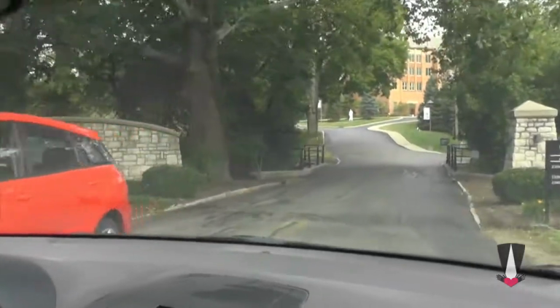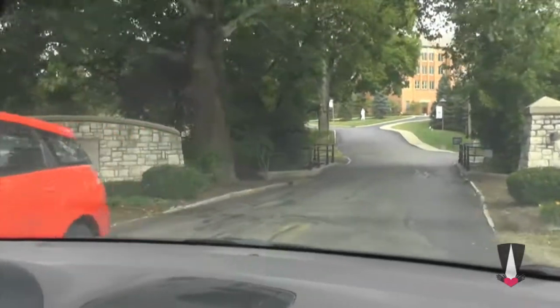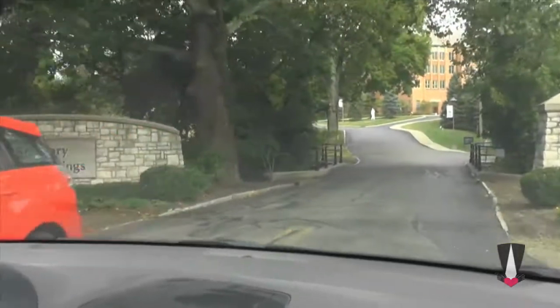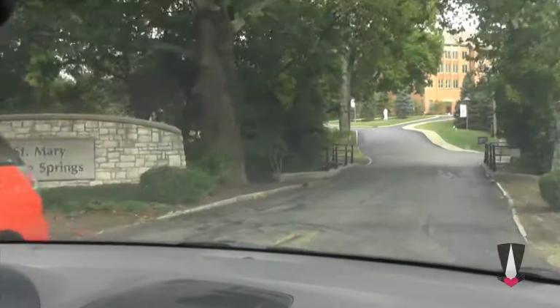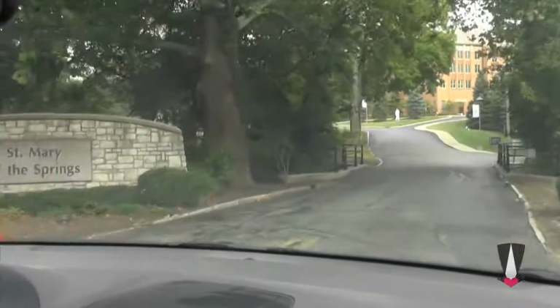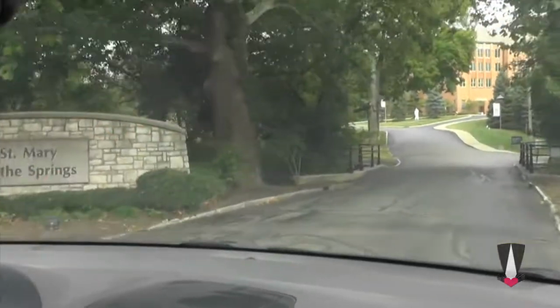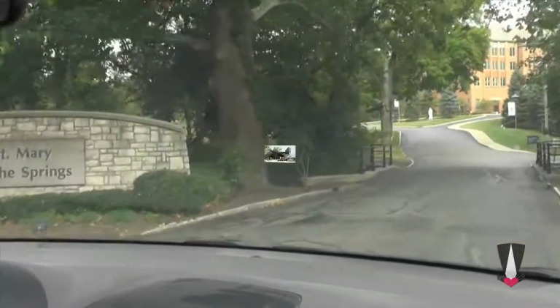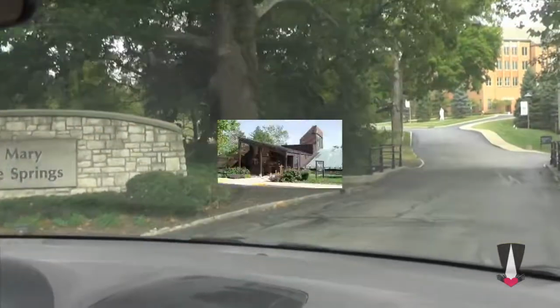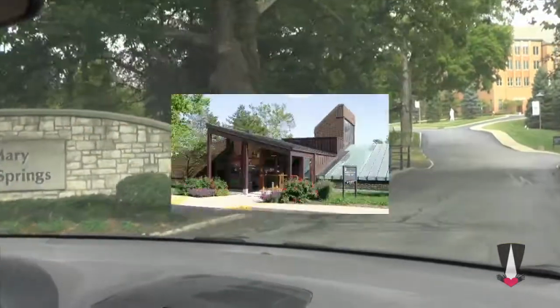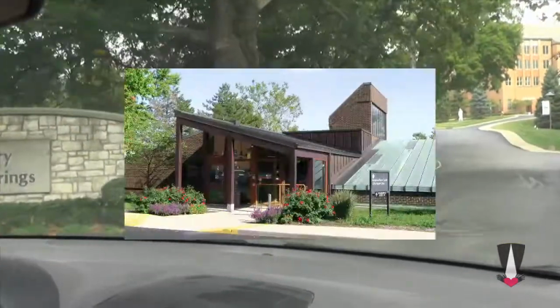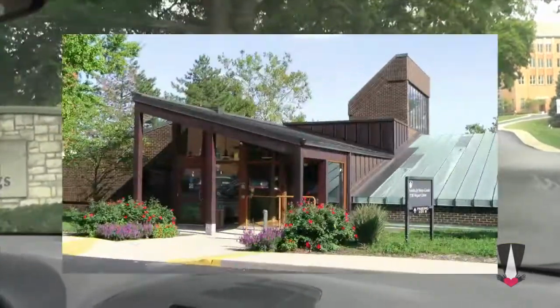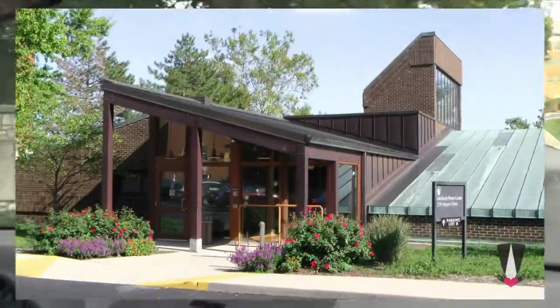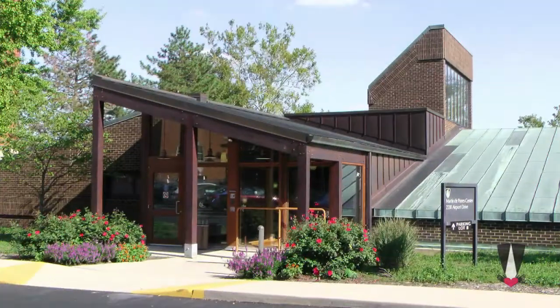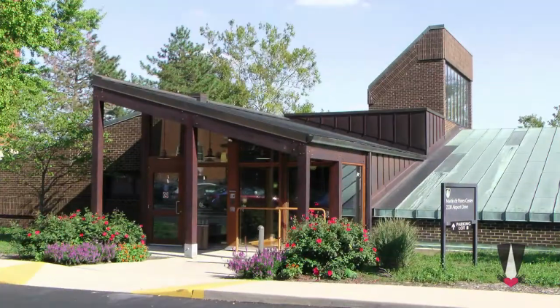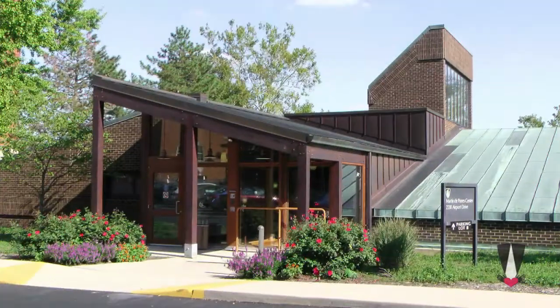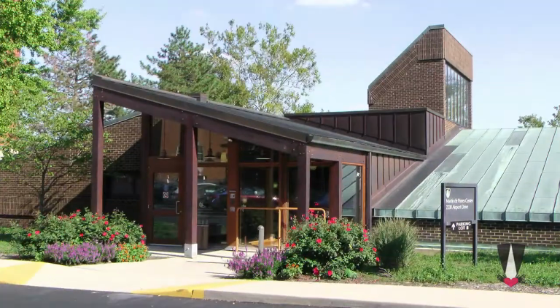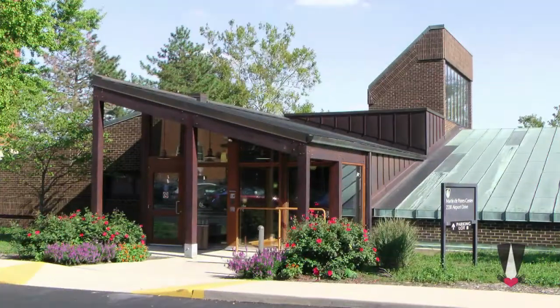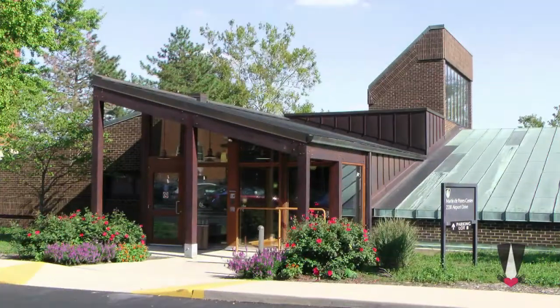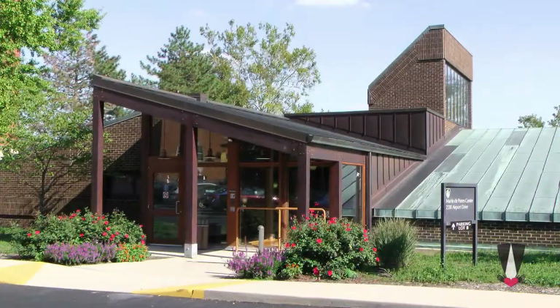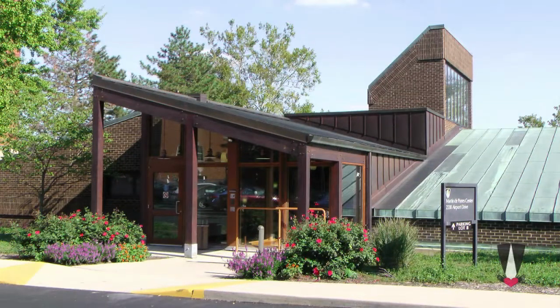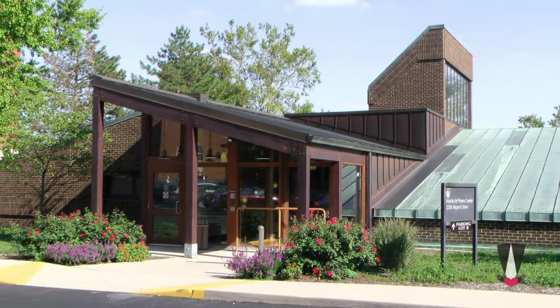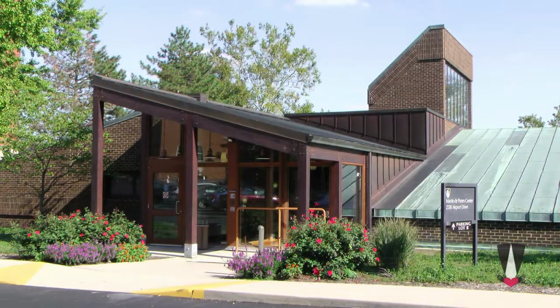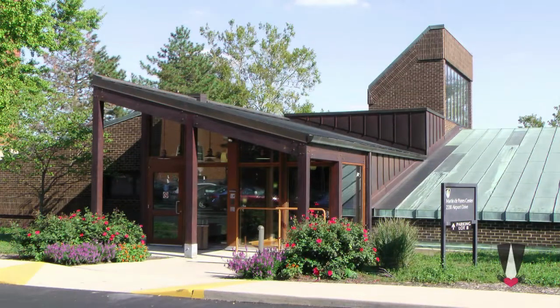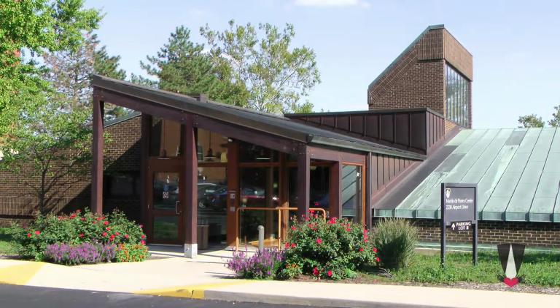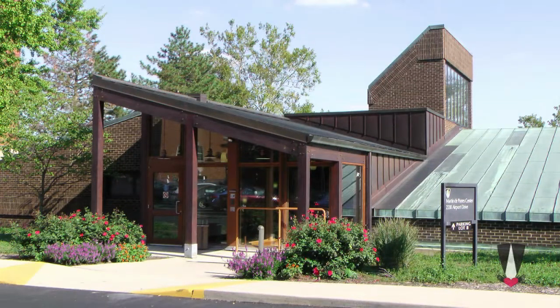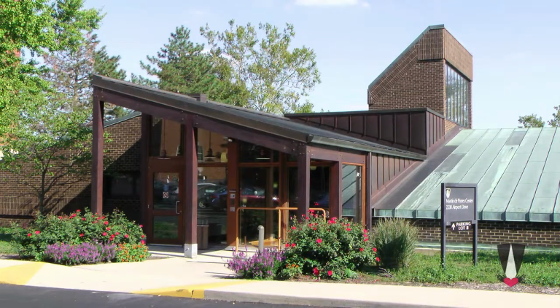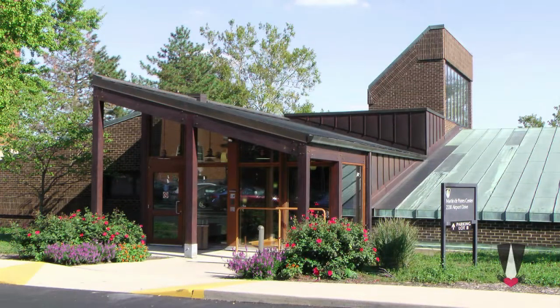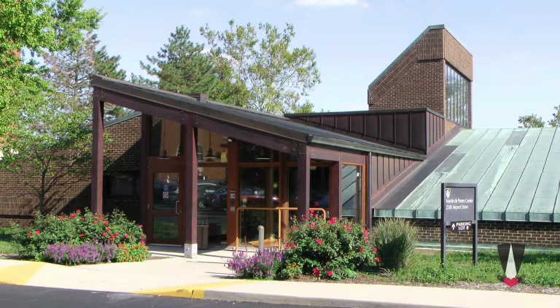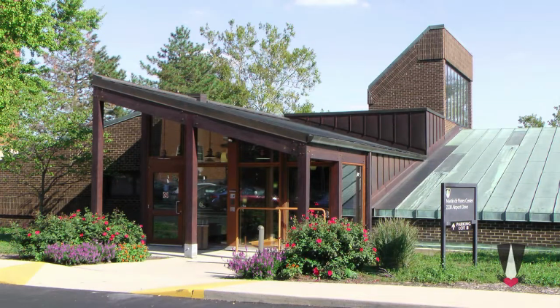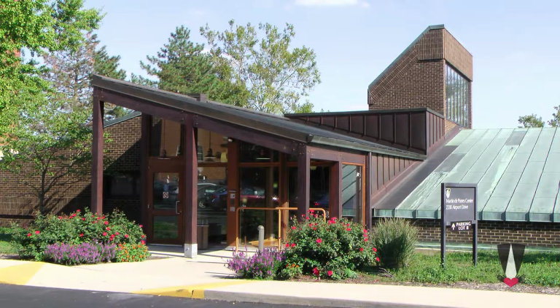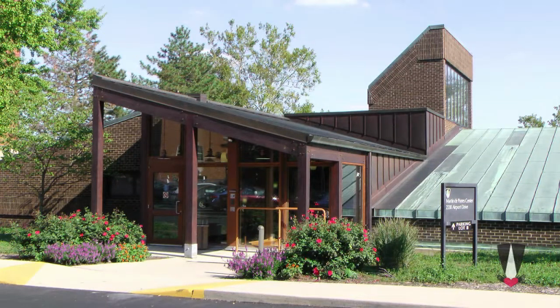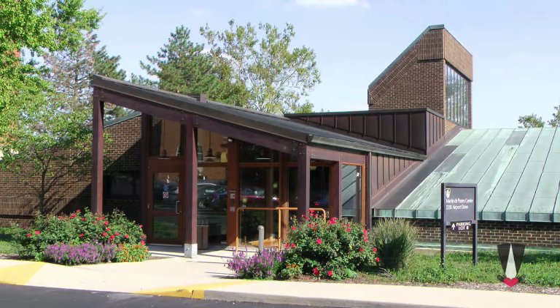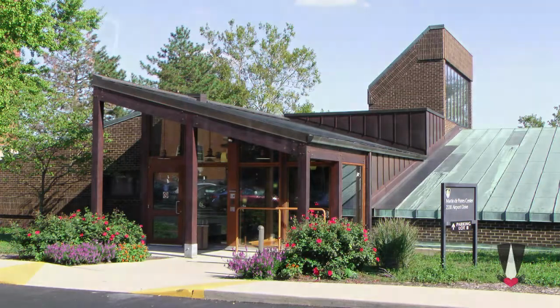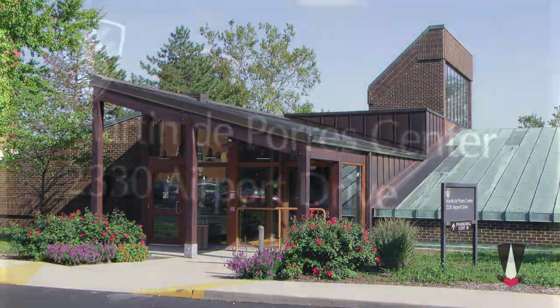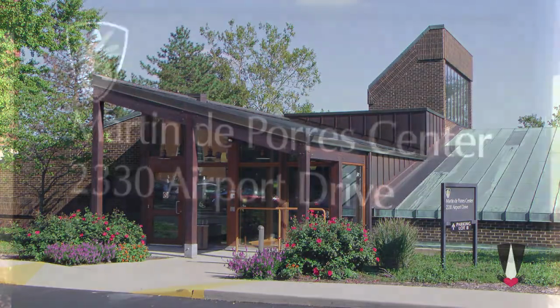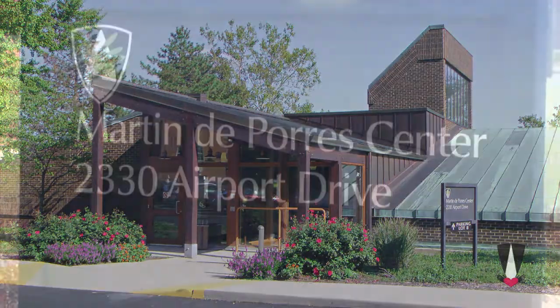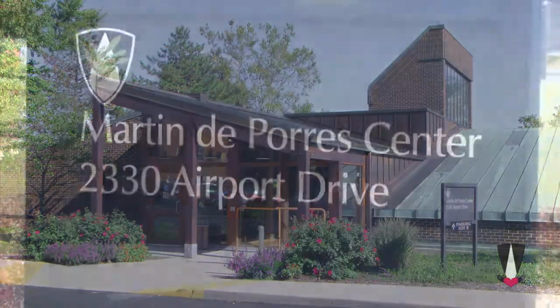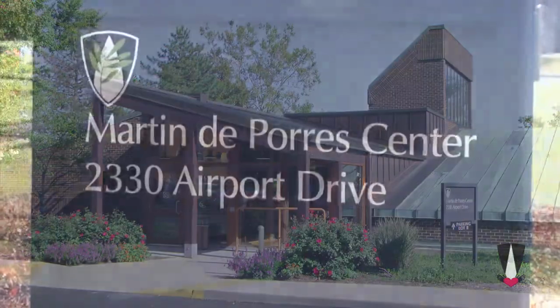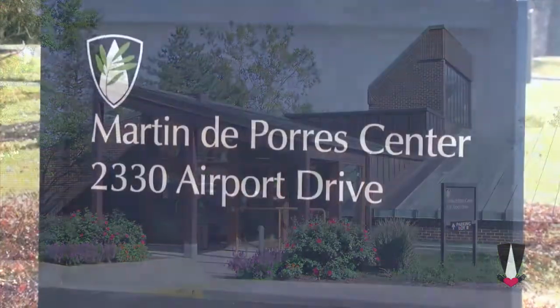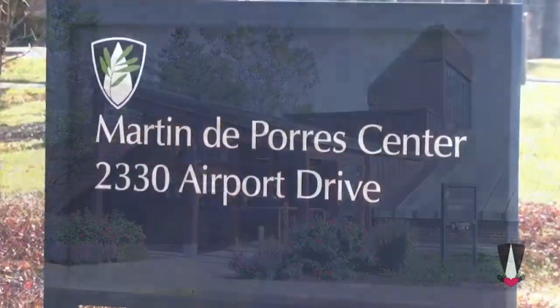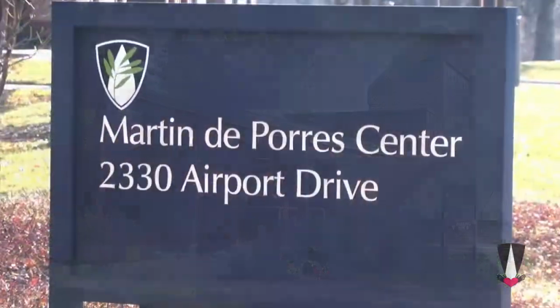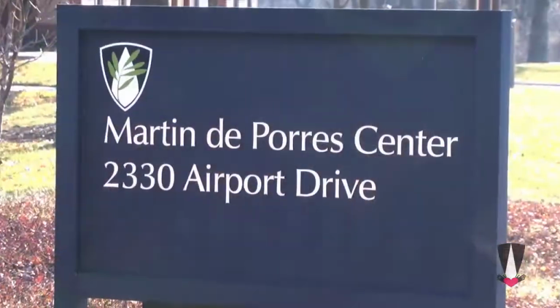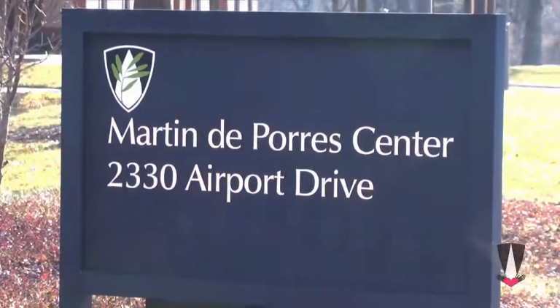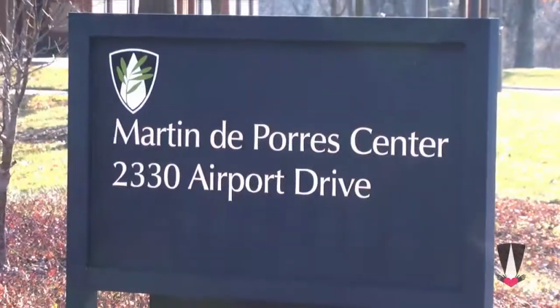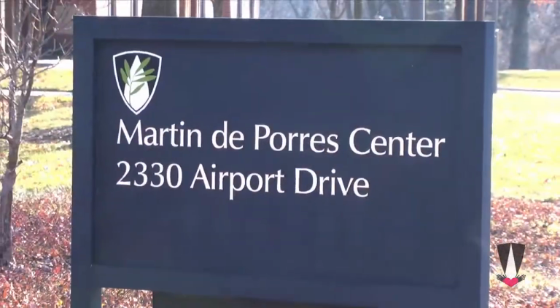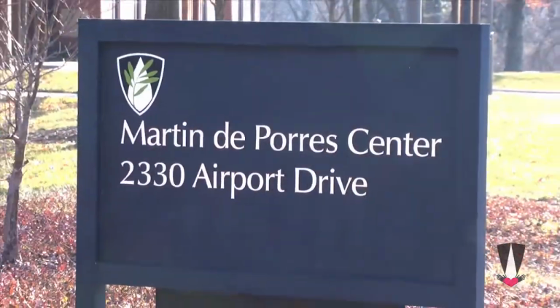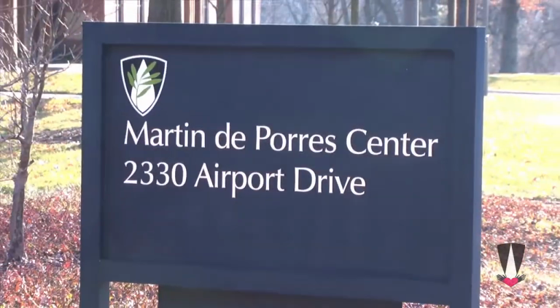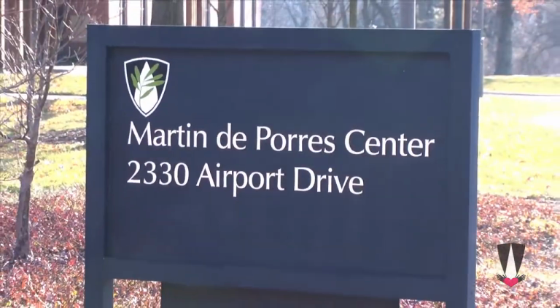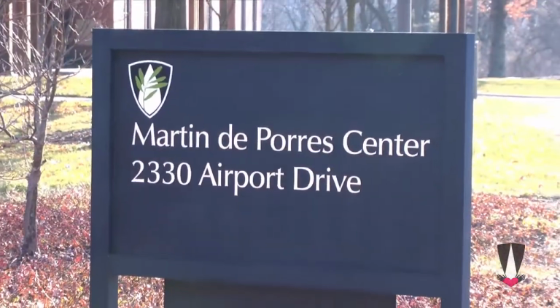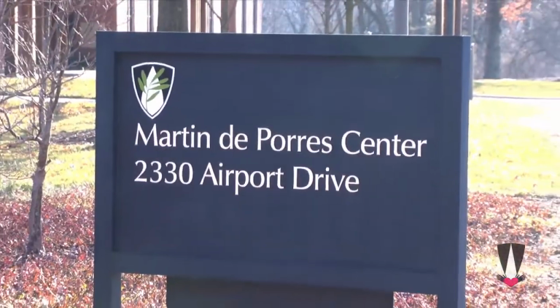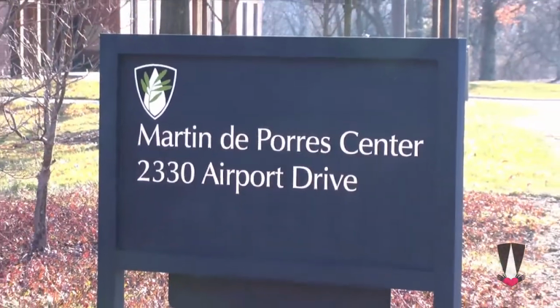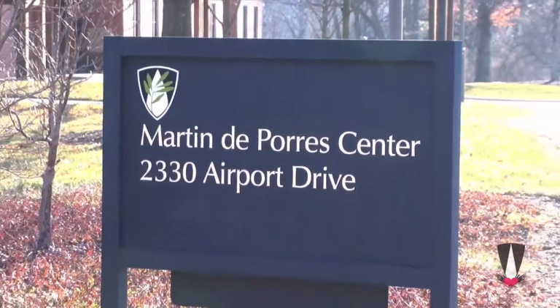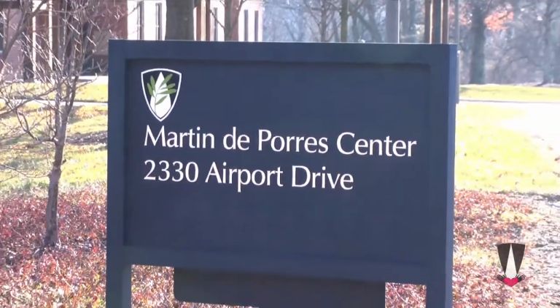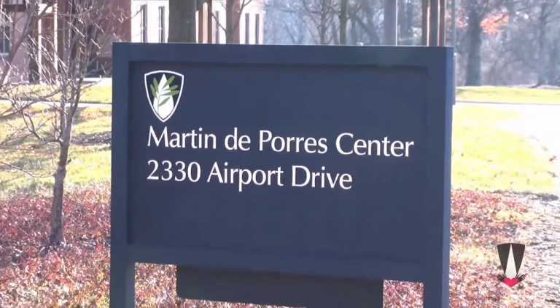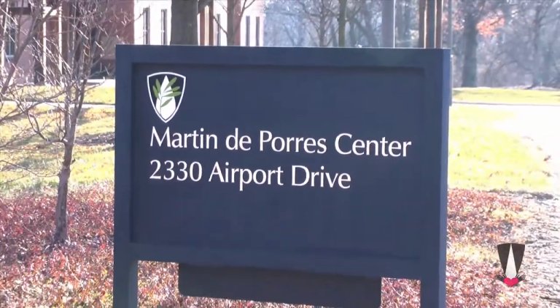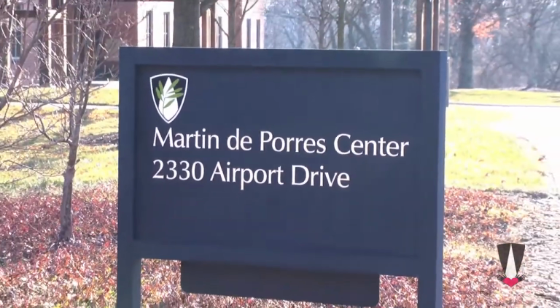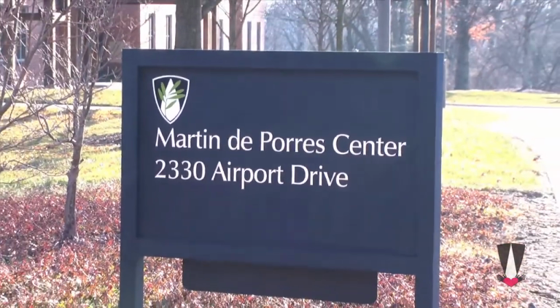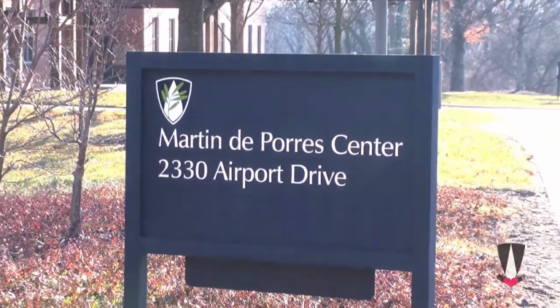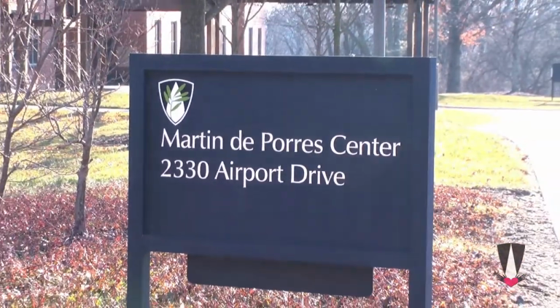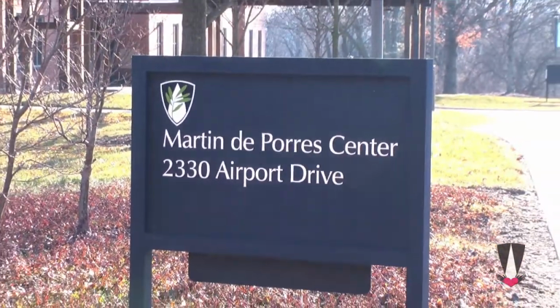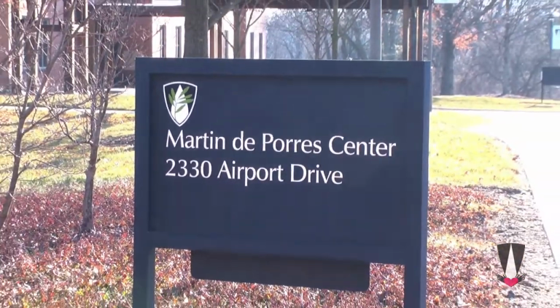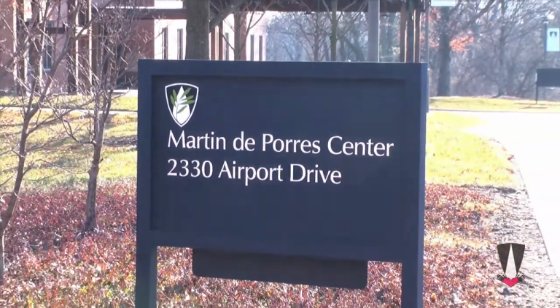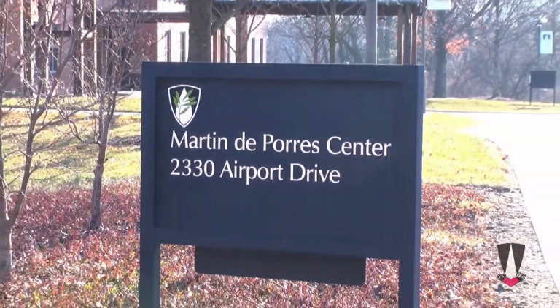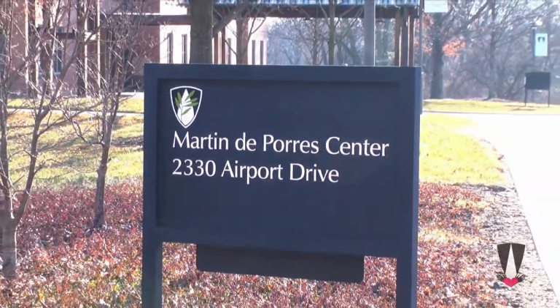You have arrived at the Martin de Porras Center, 2330 Airport Drive. See you there!